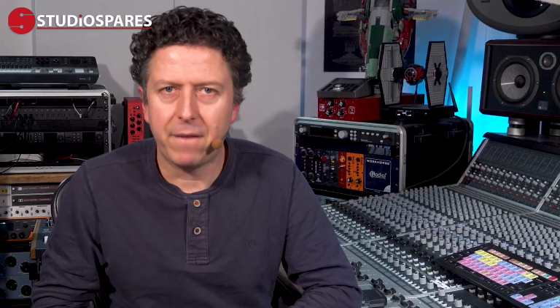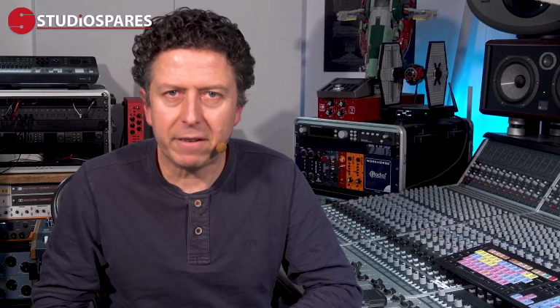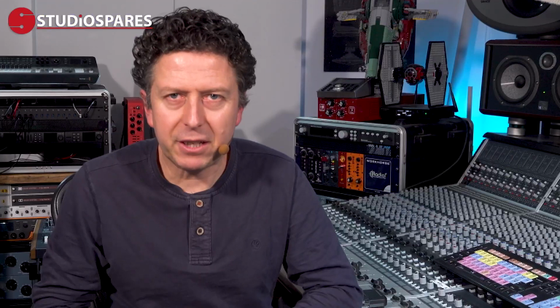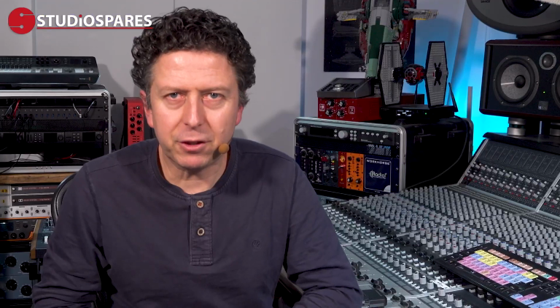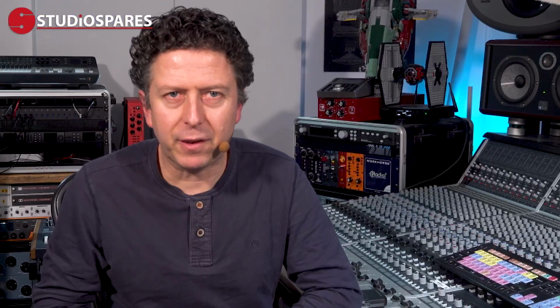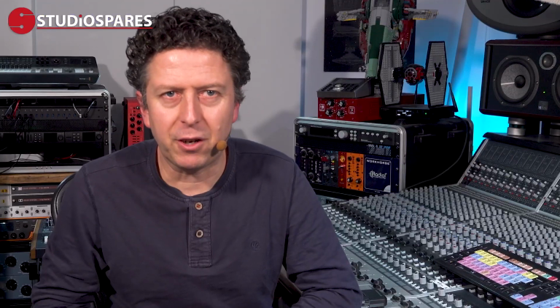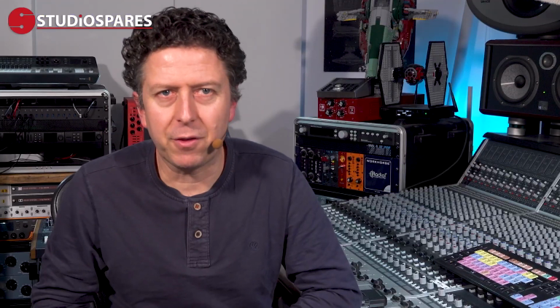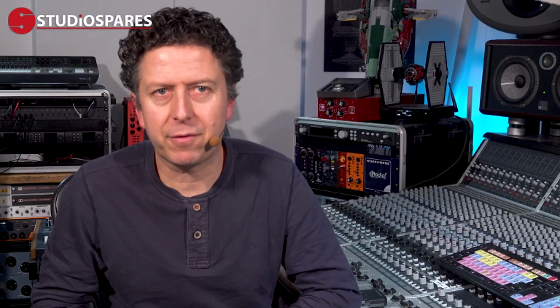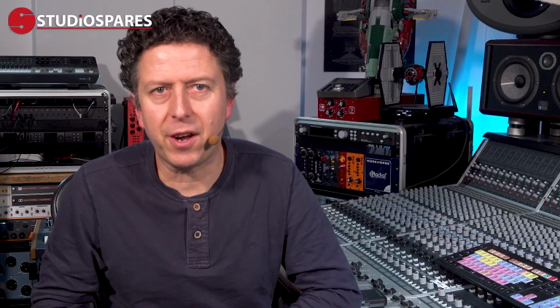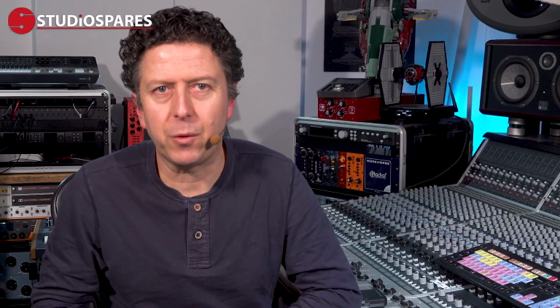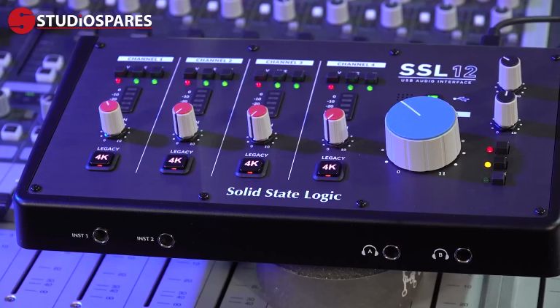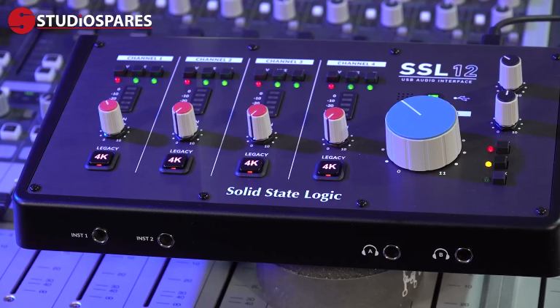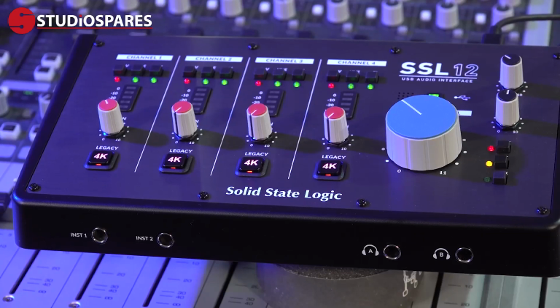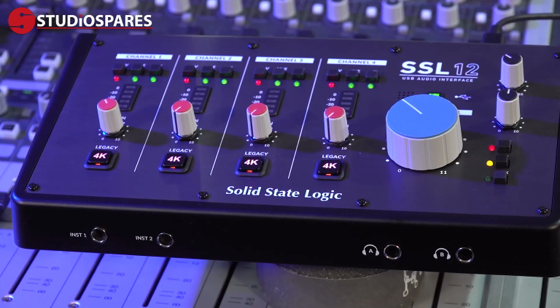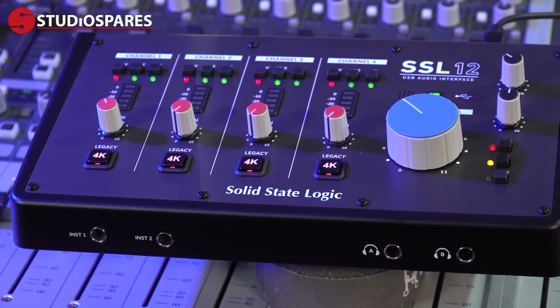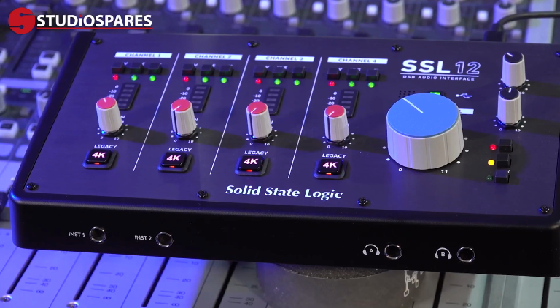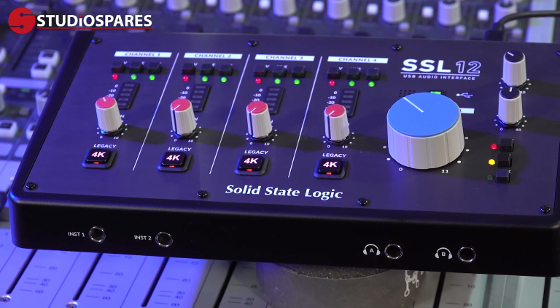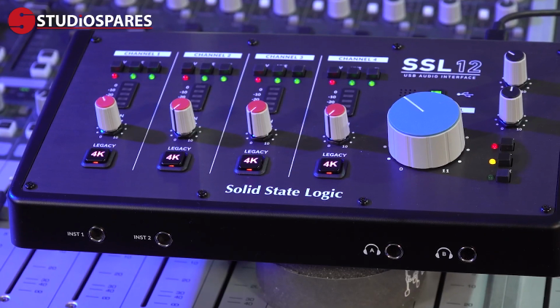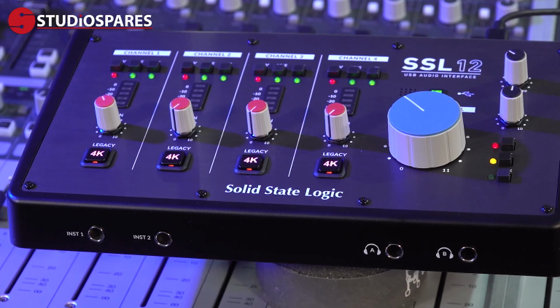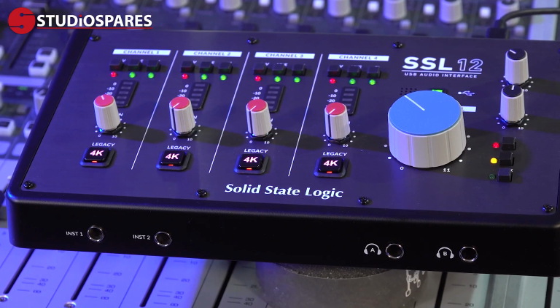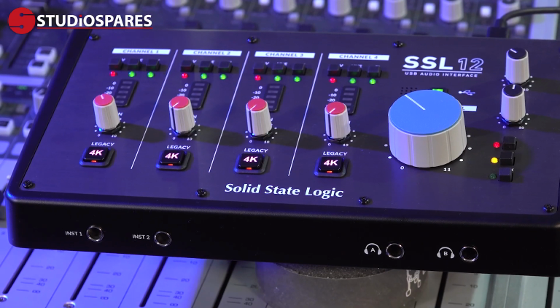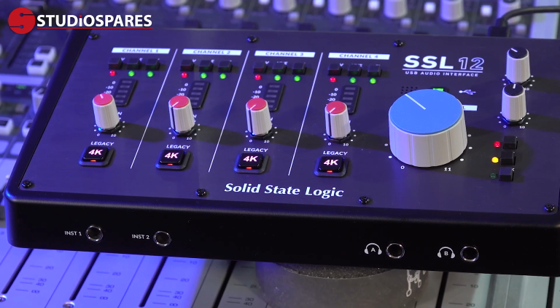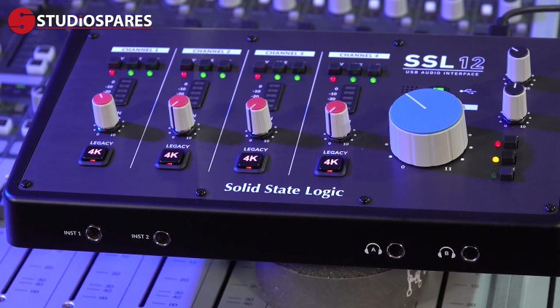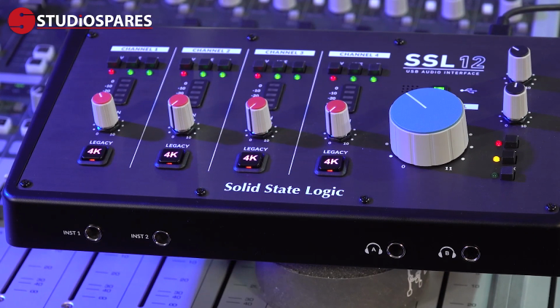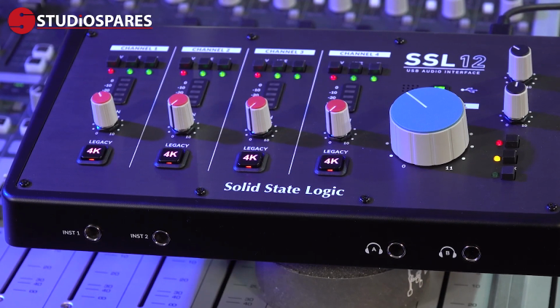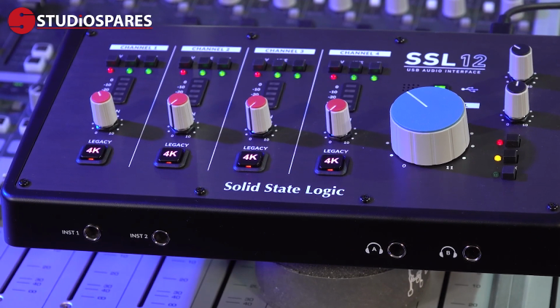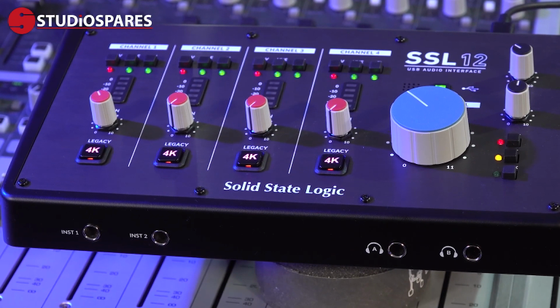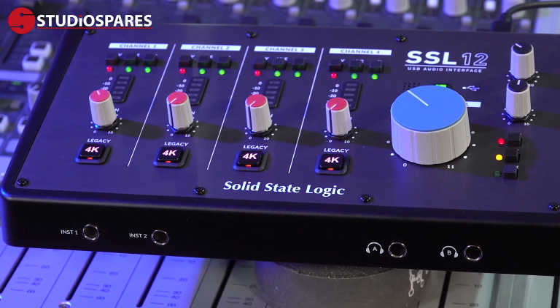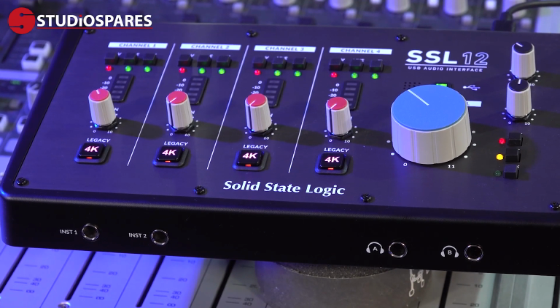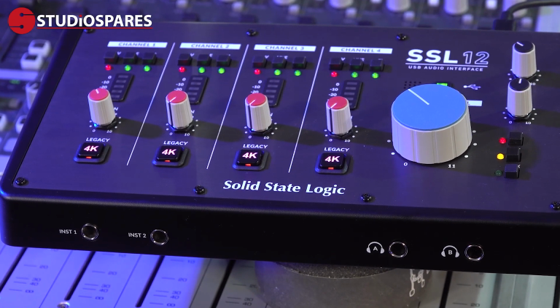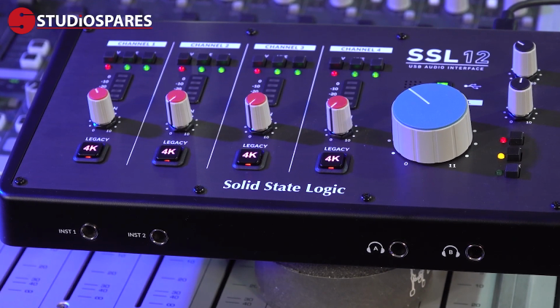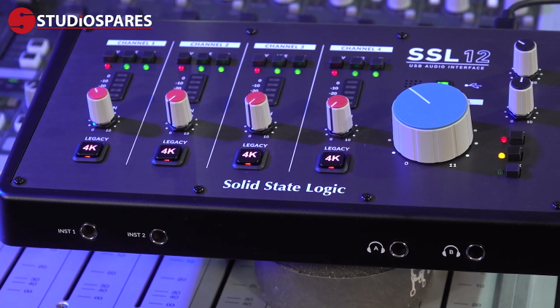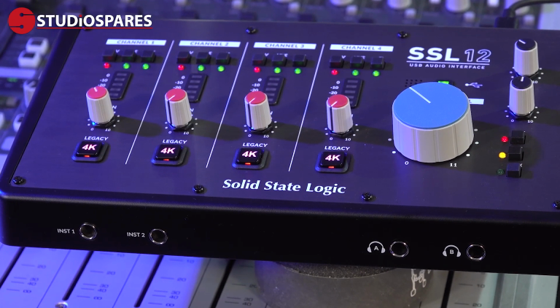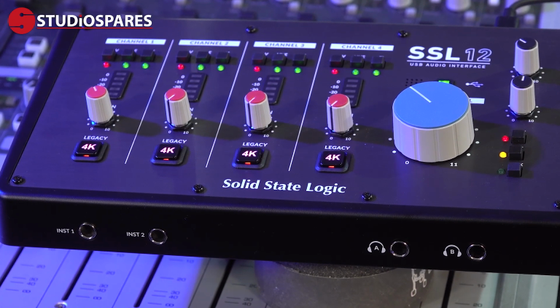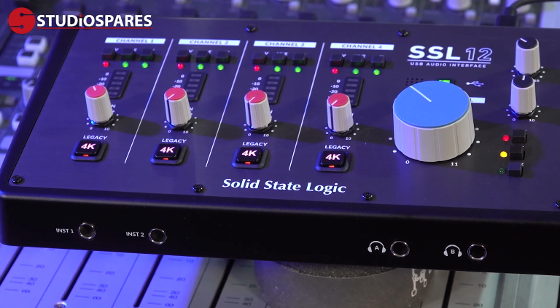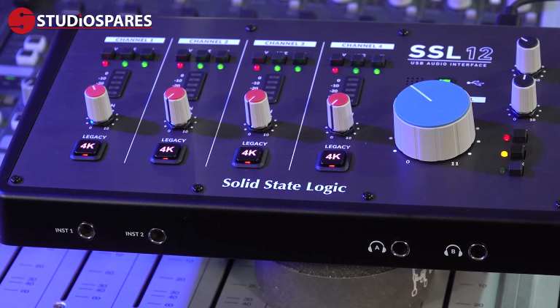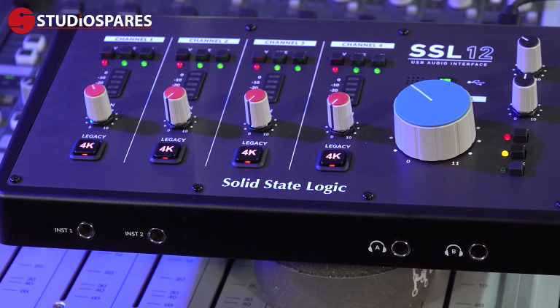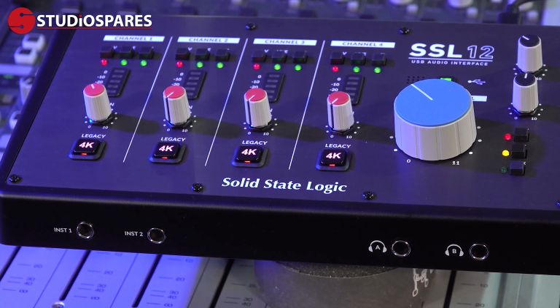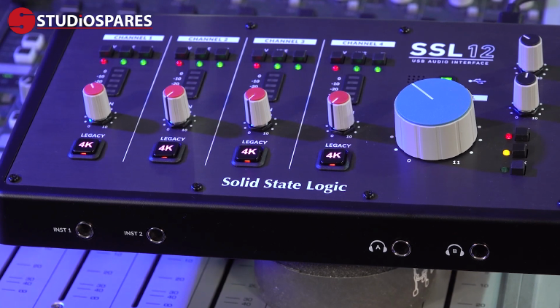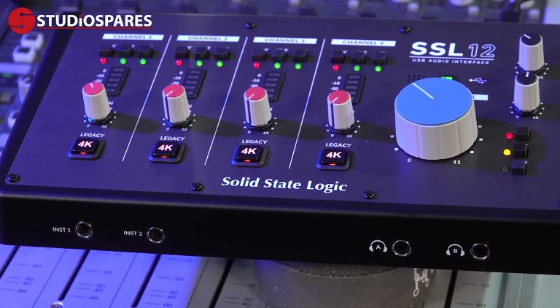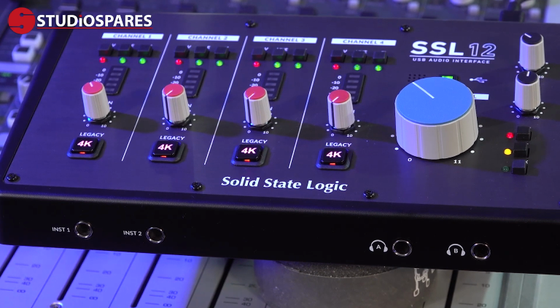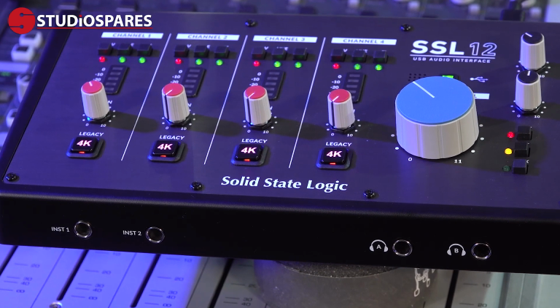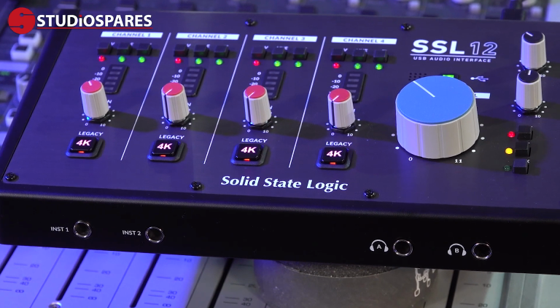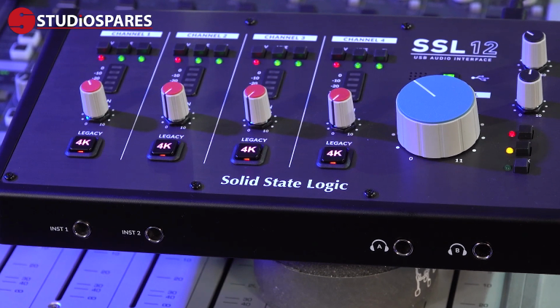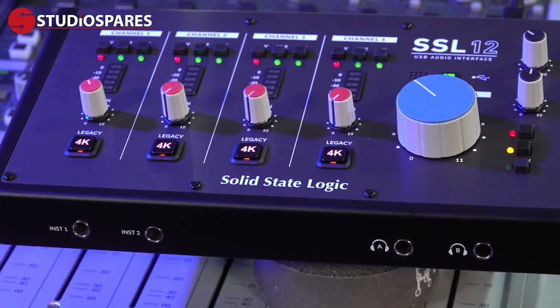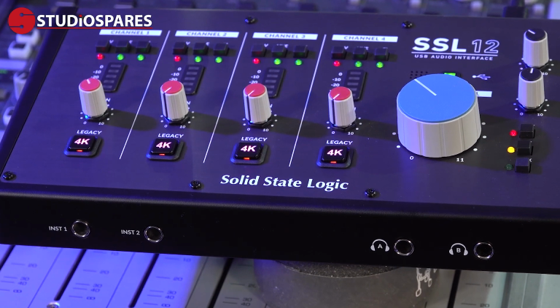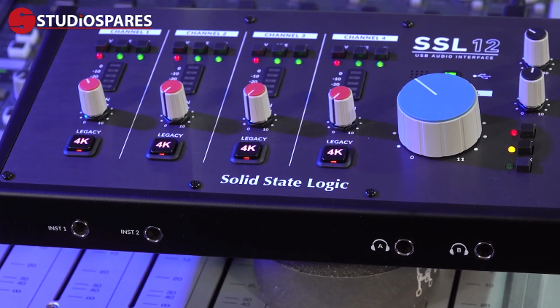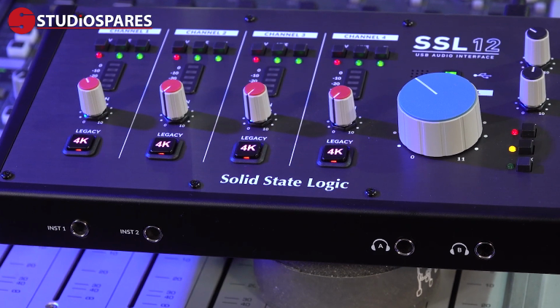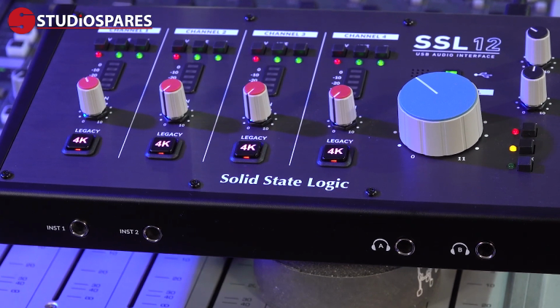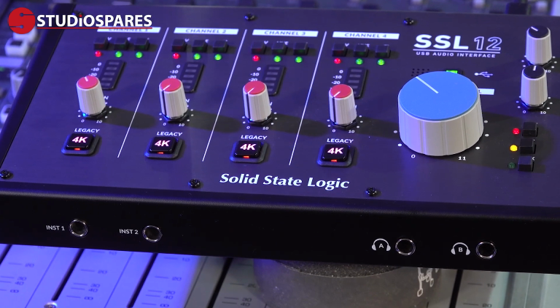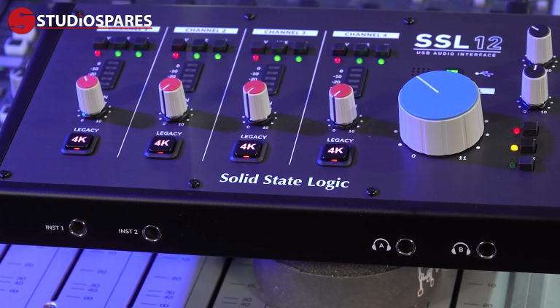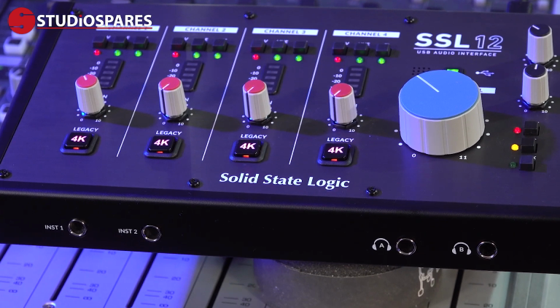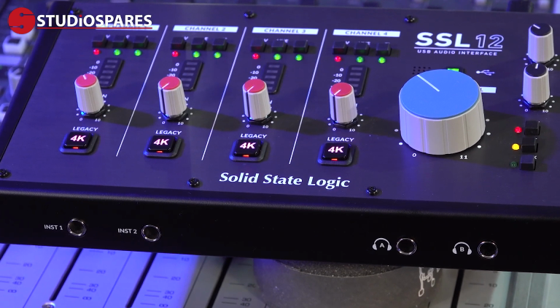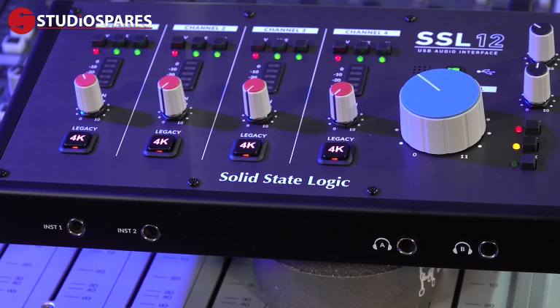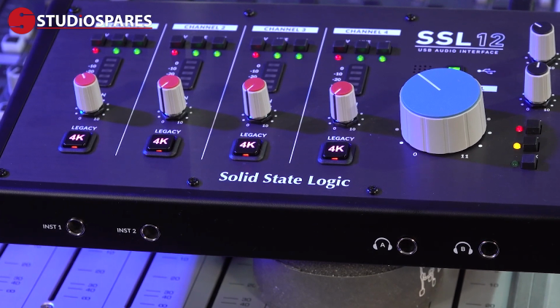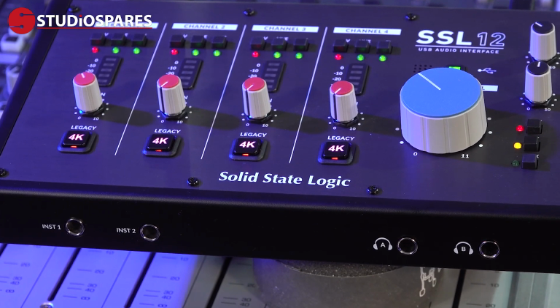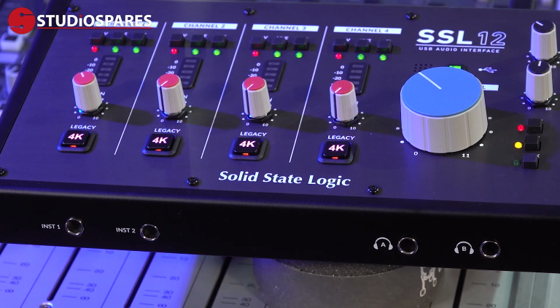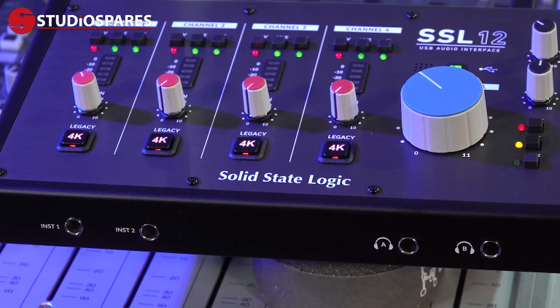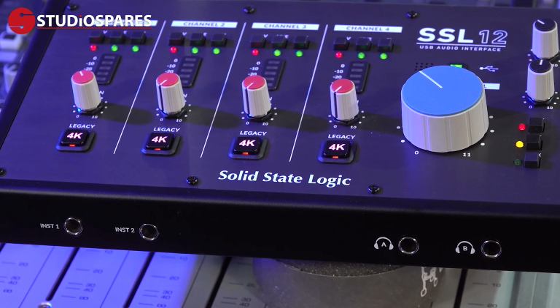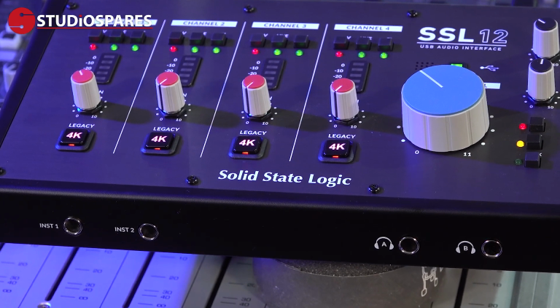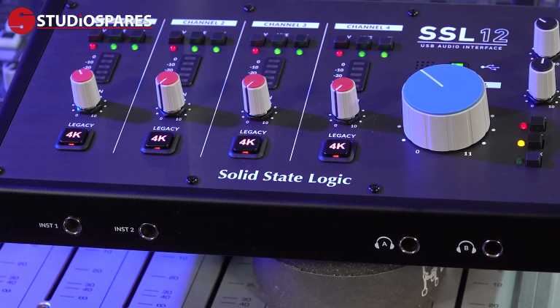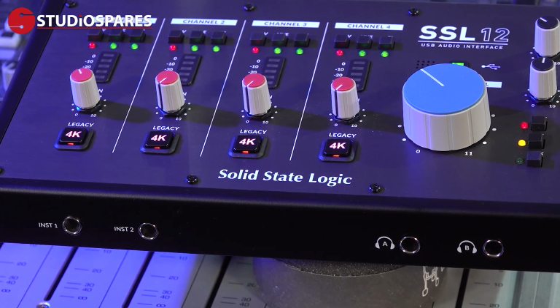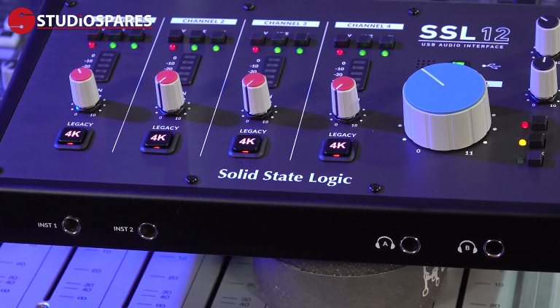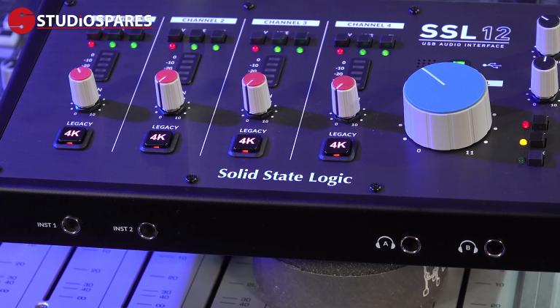Very usefully on the front we find the two high impedance quarter-inch jack inputs and two quarter-inch TRS outputs for the headphones.